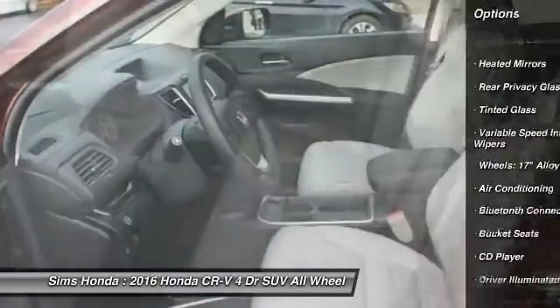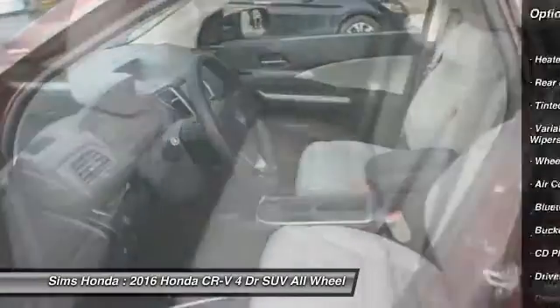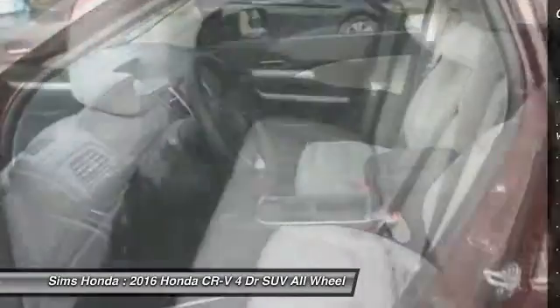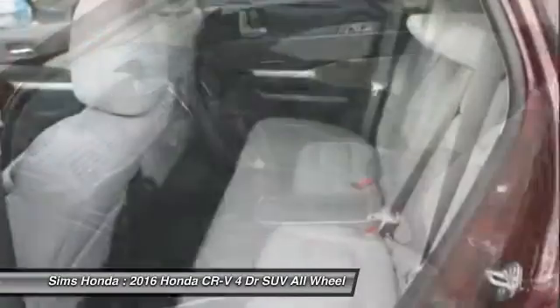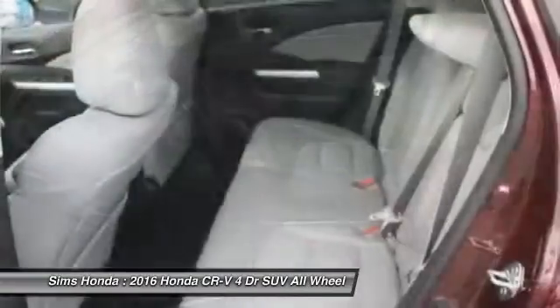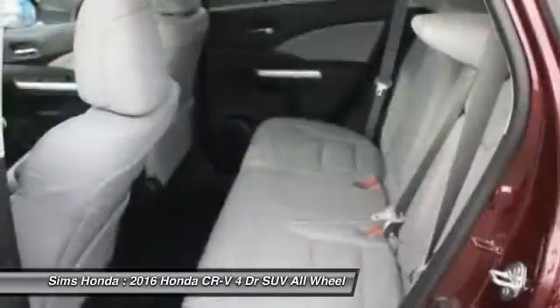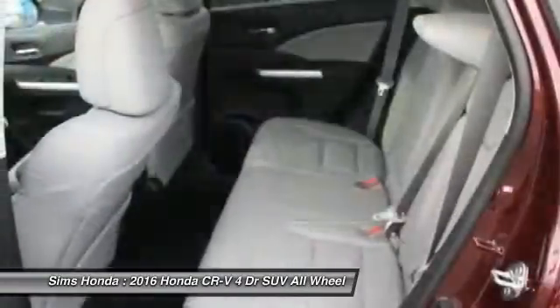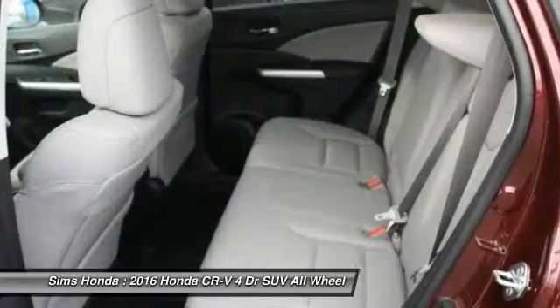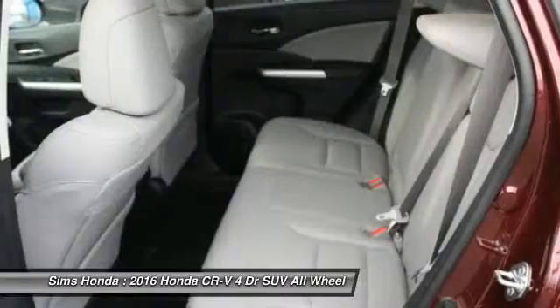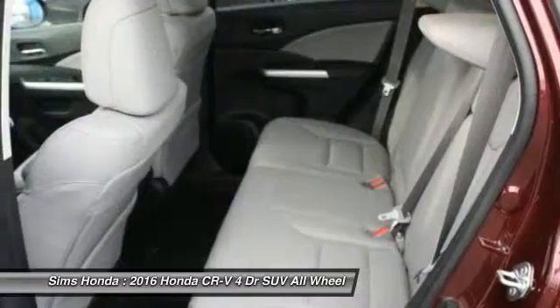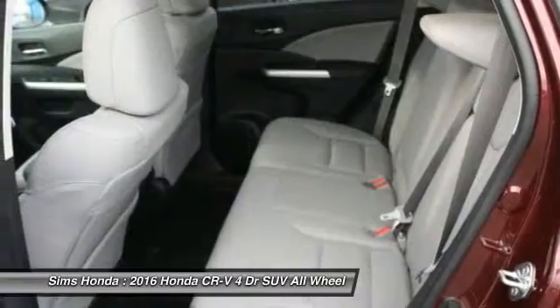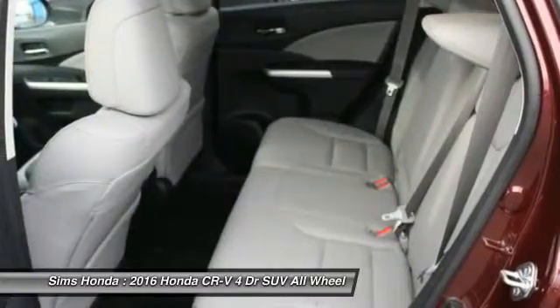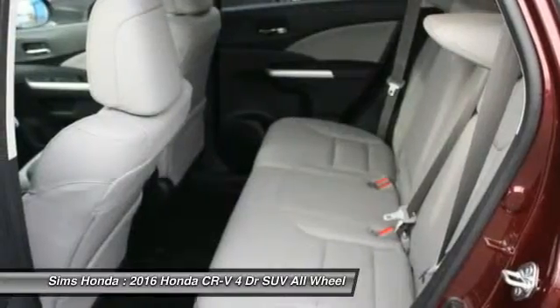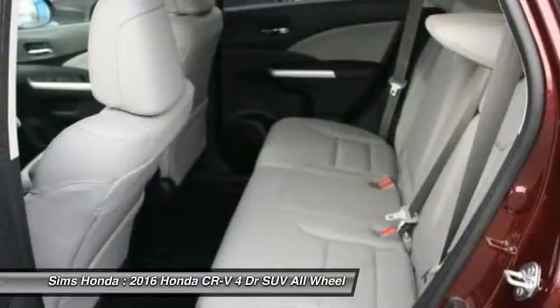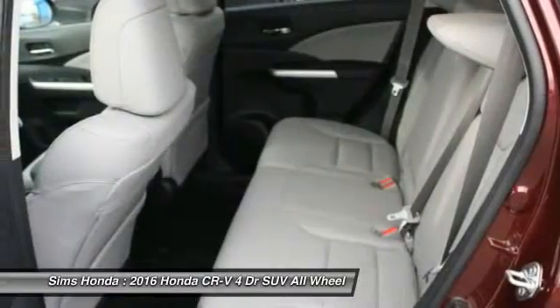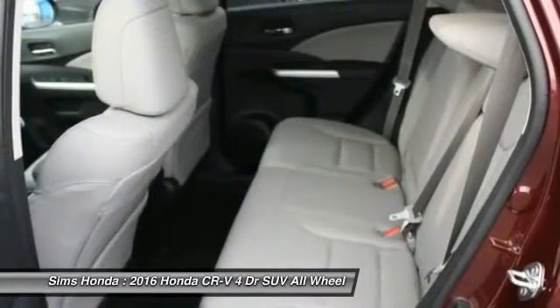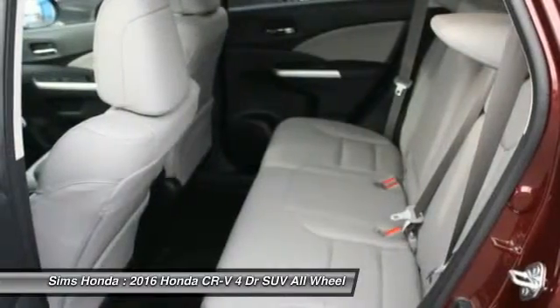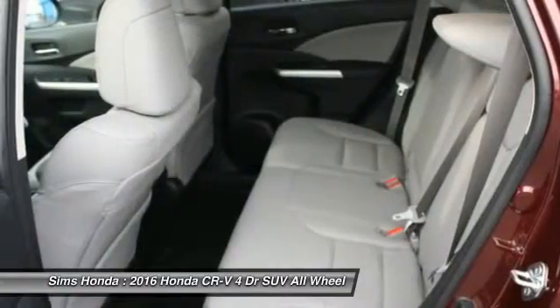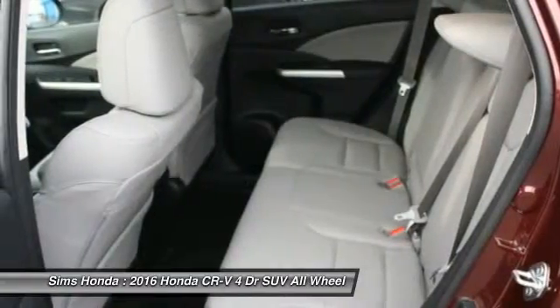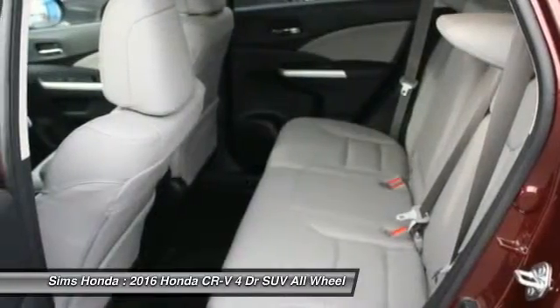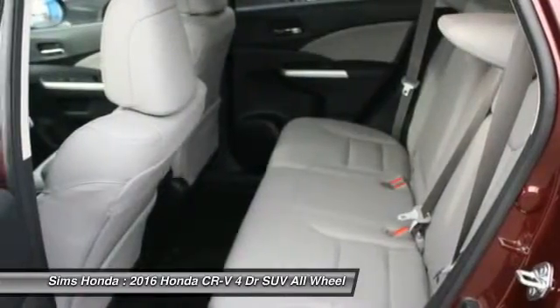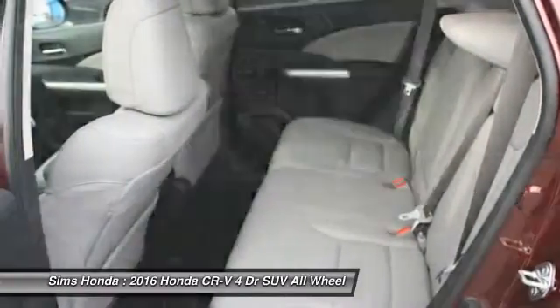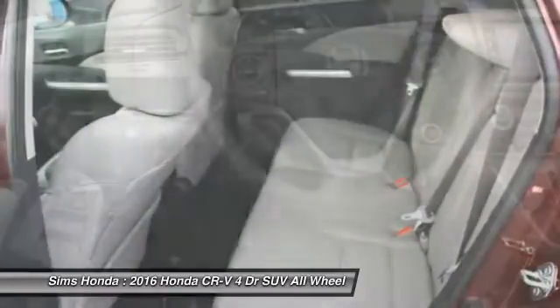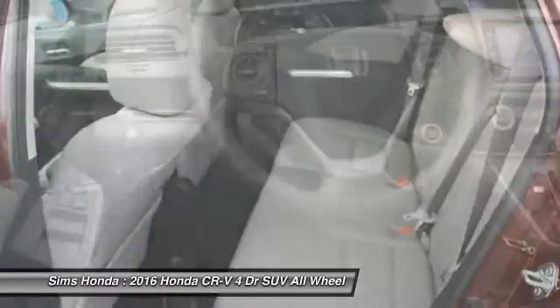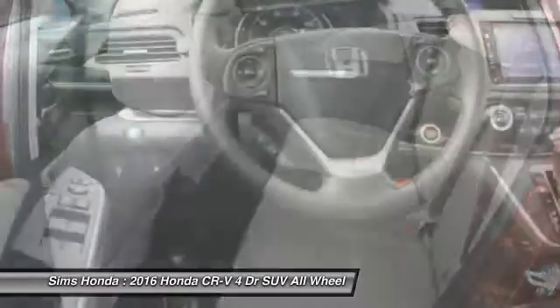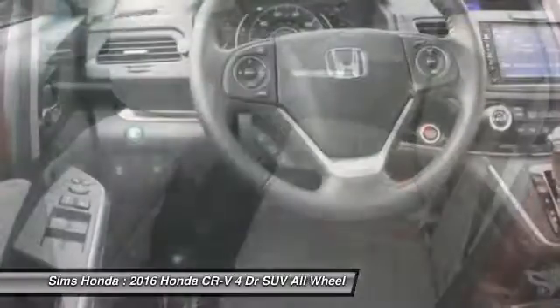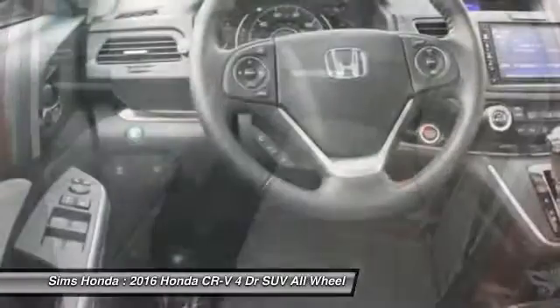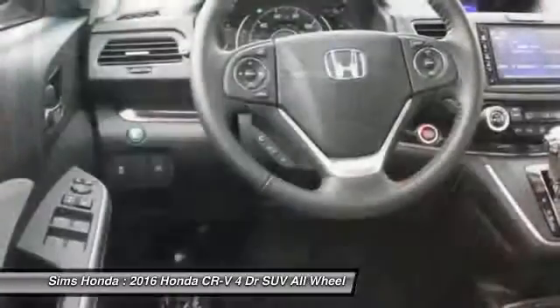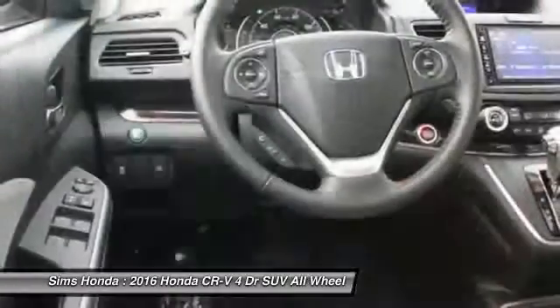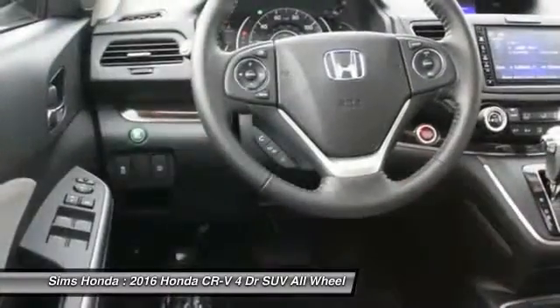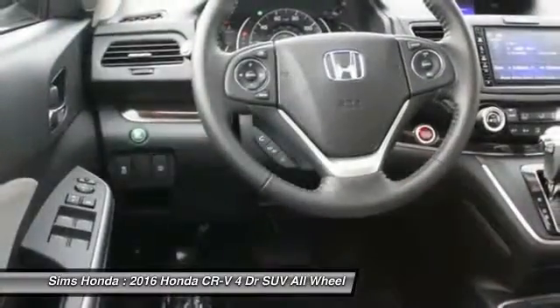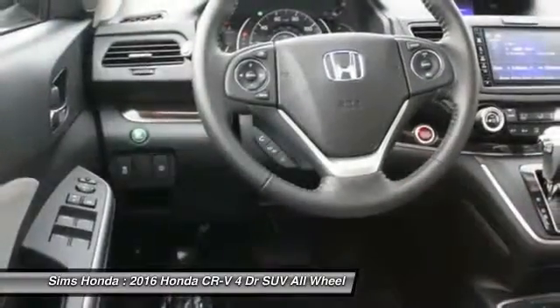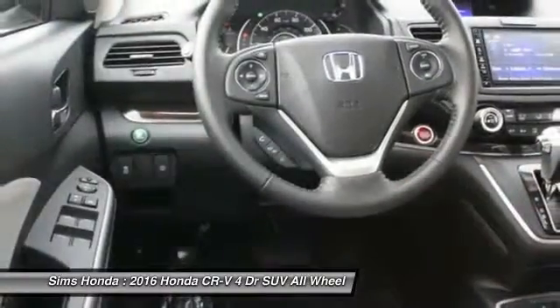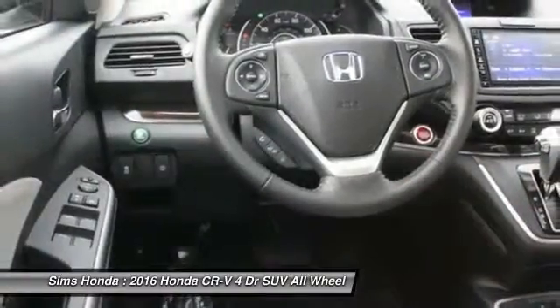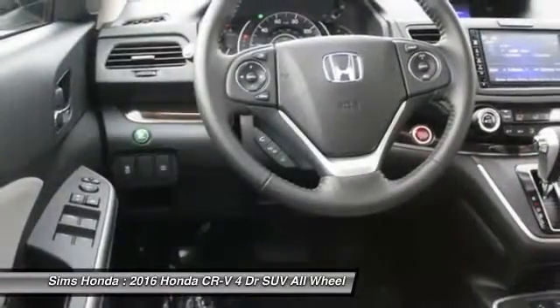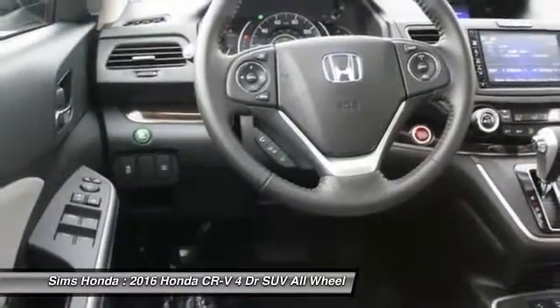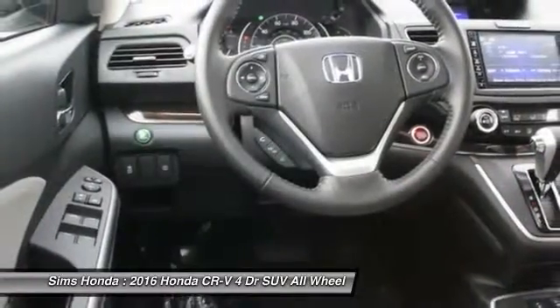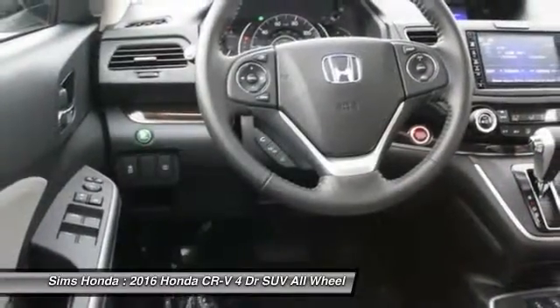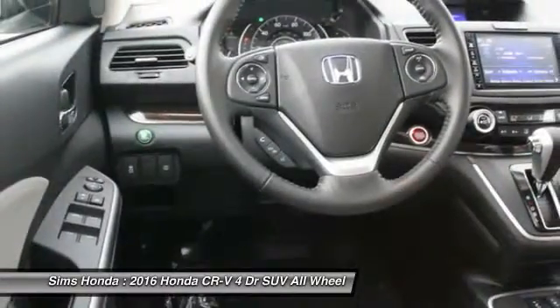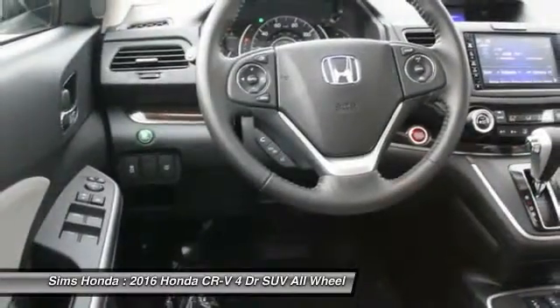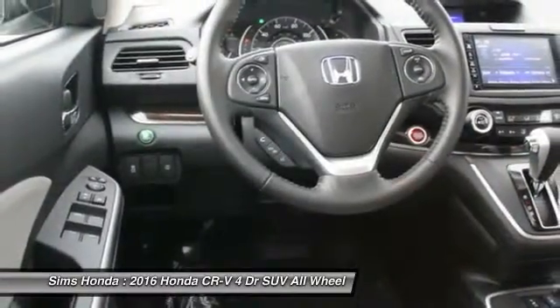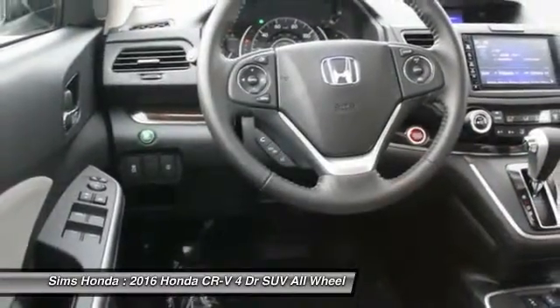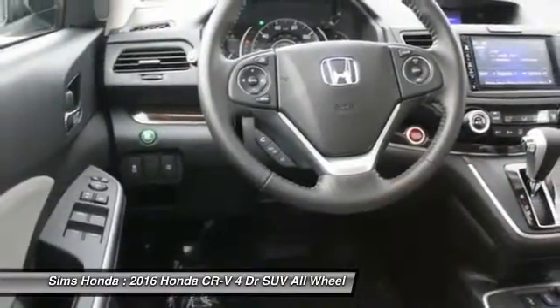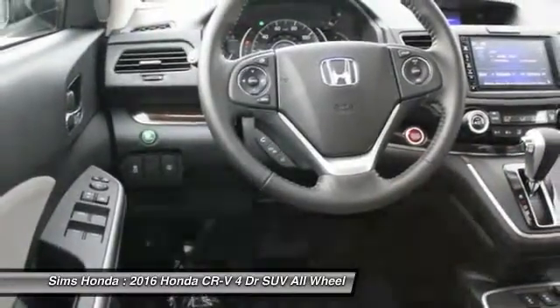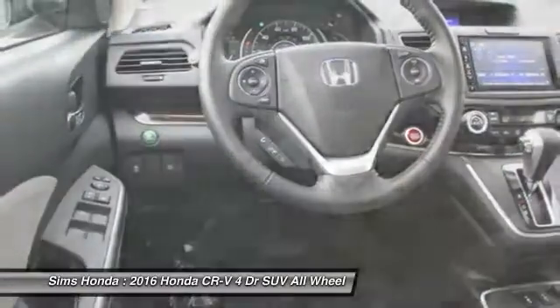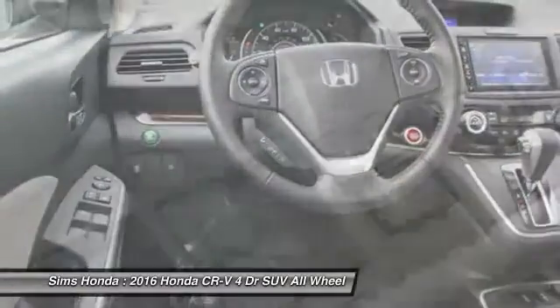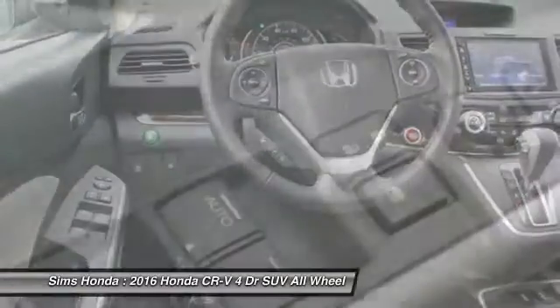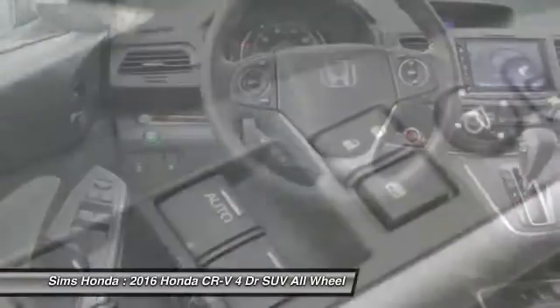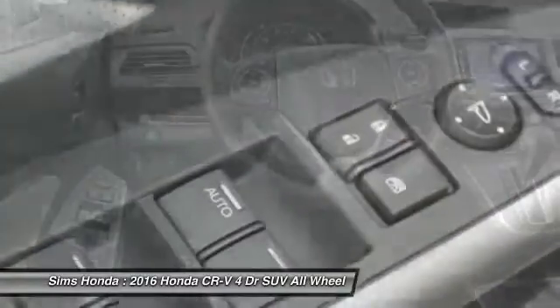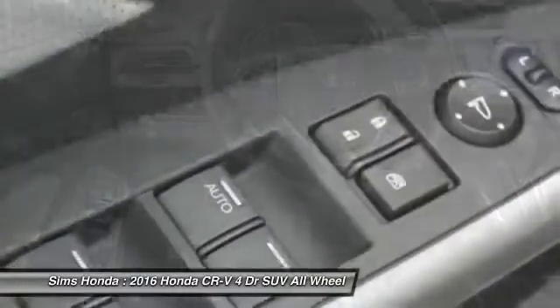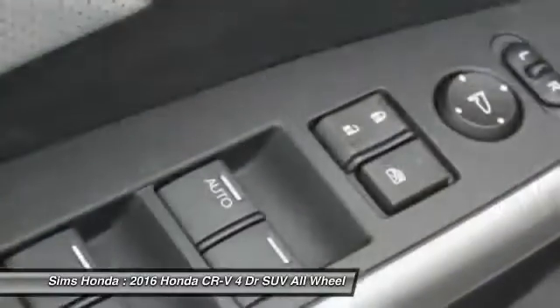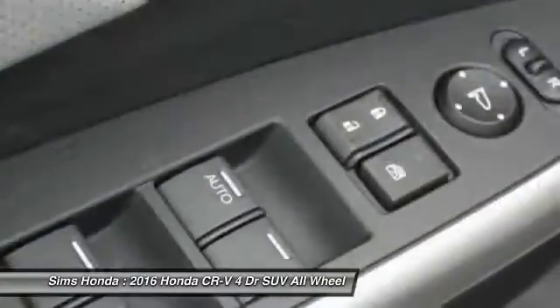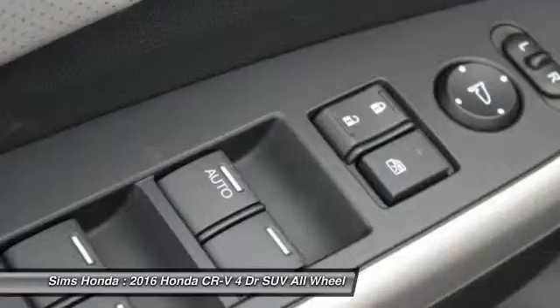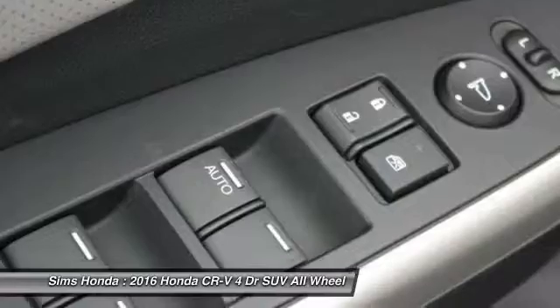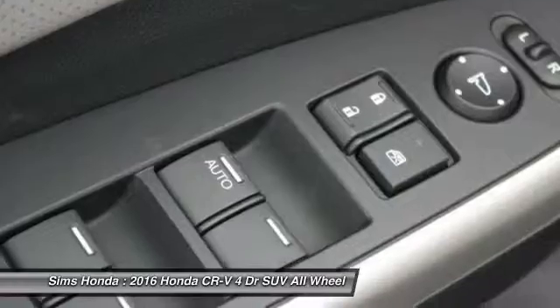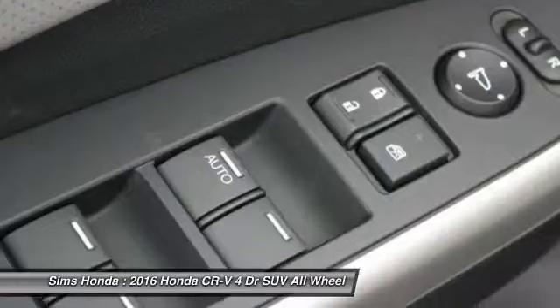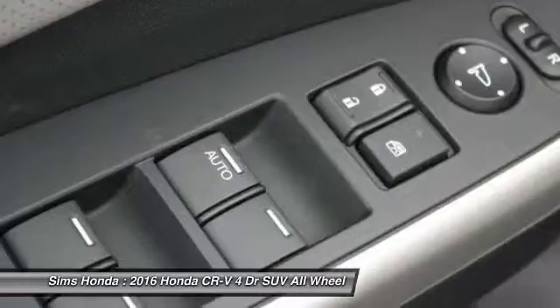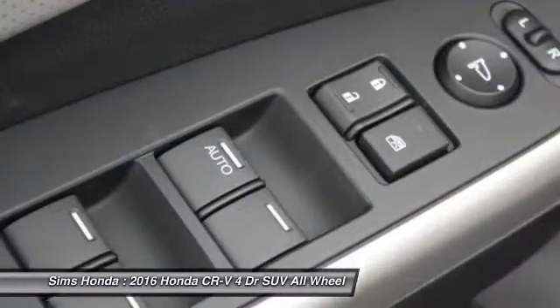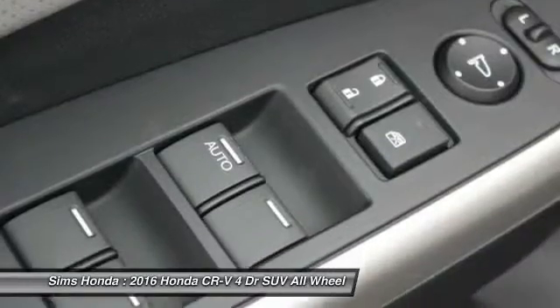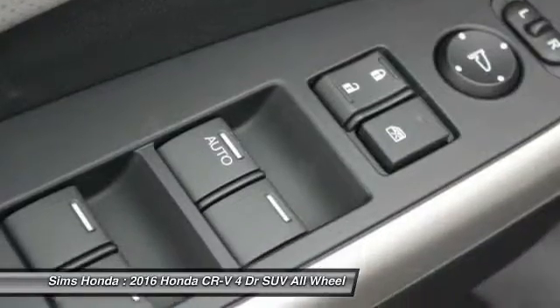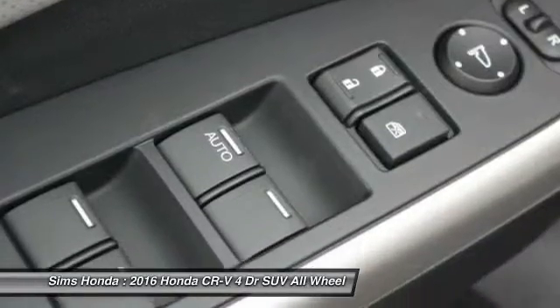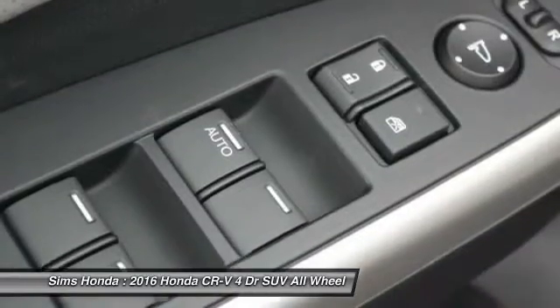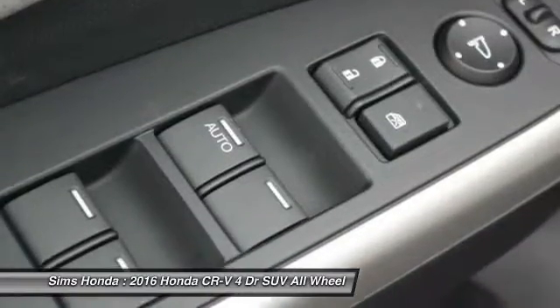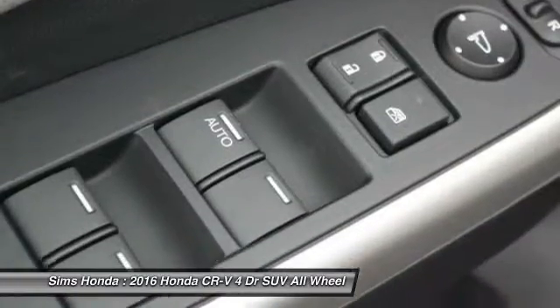Leather-wrapped steering wheel, moonroof, Bluetooth, air conditioning, front driver airbag, and adjustable steering wheel.